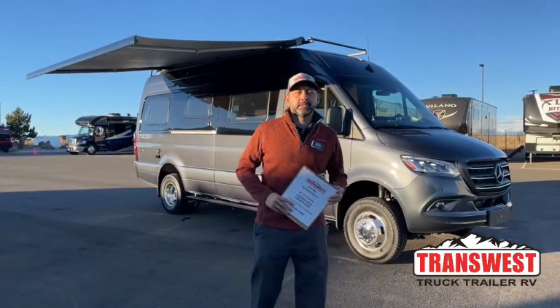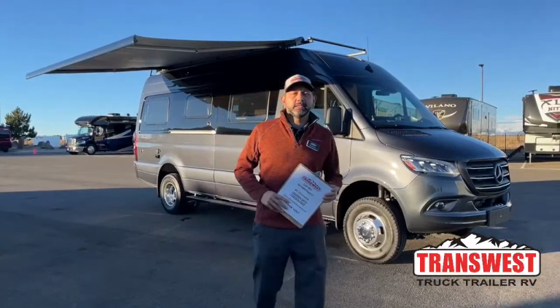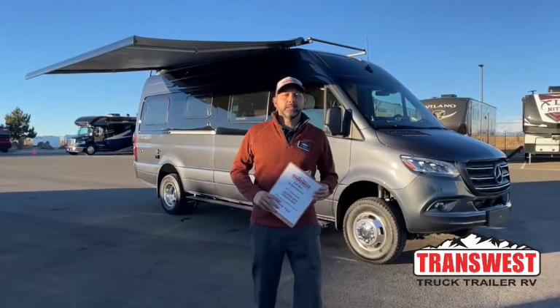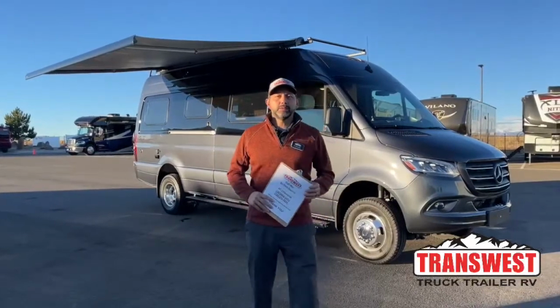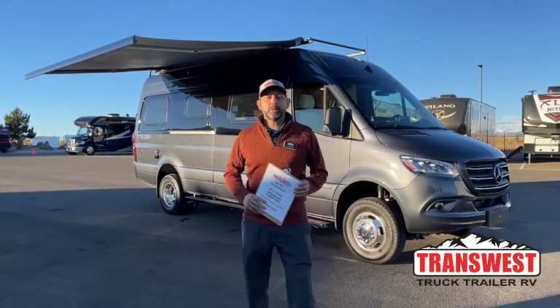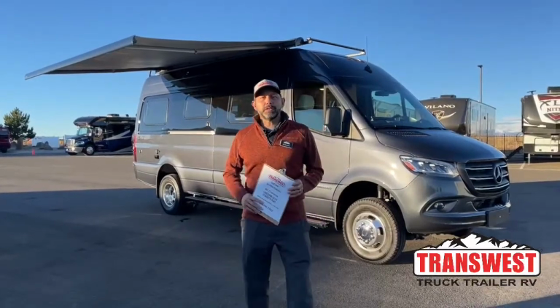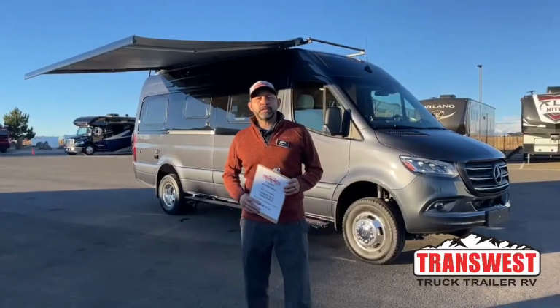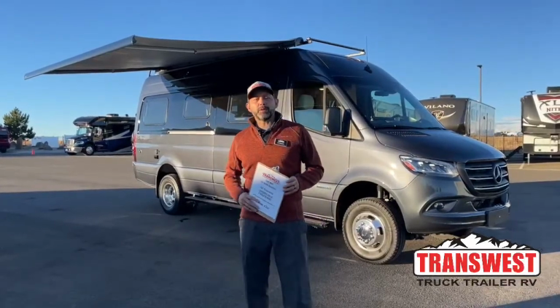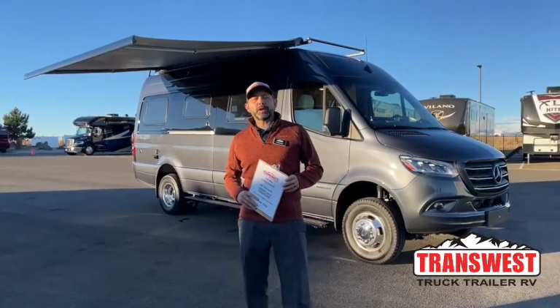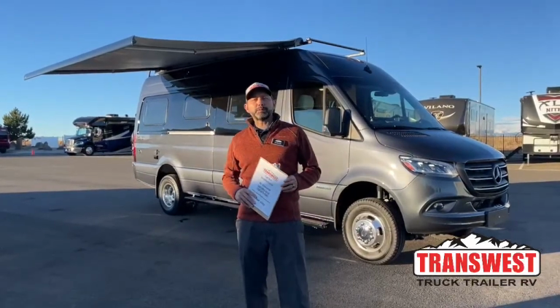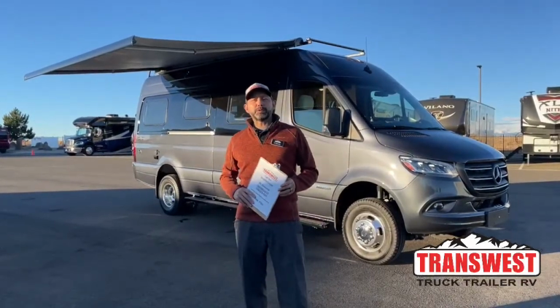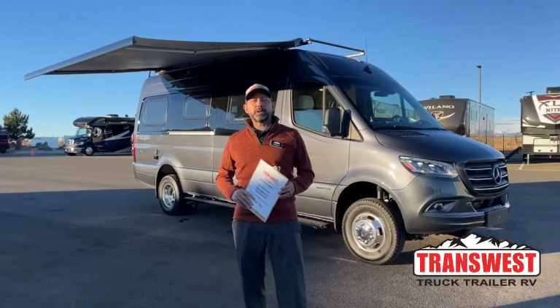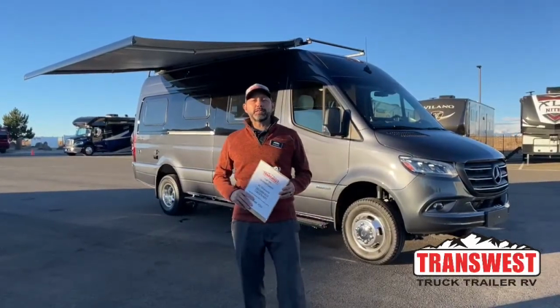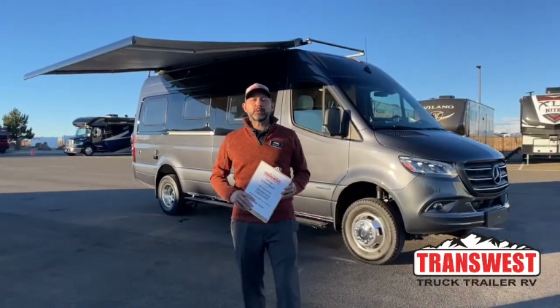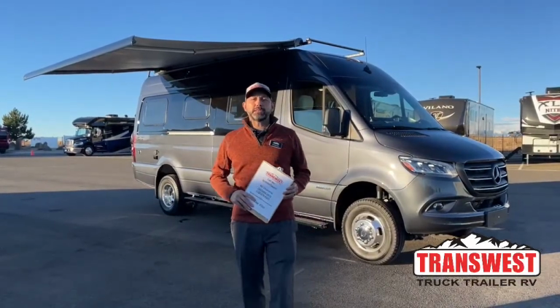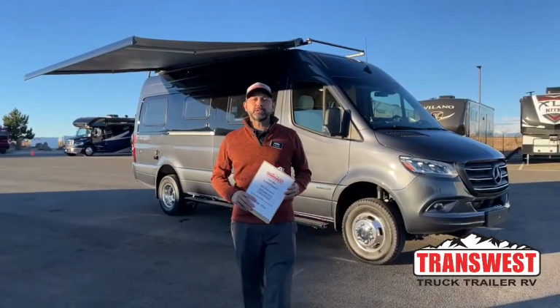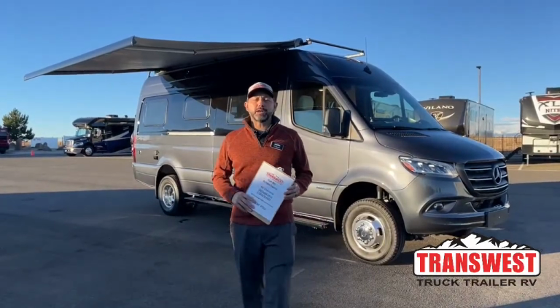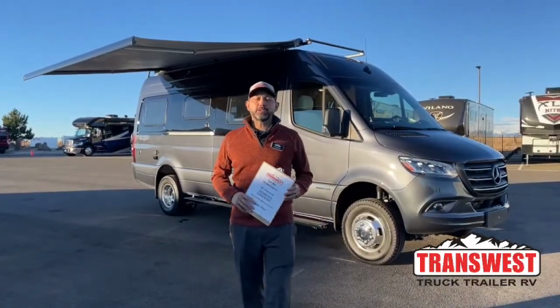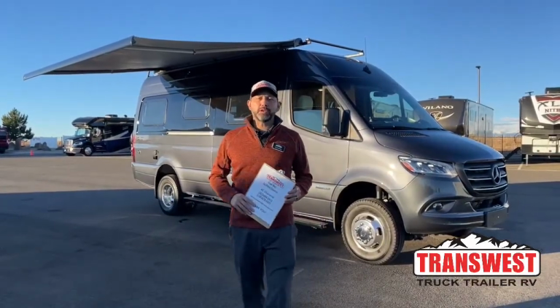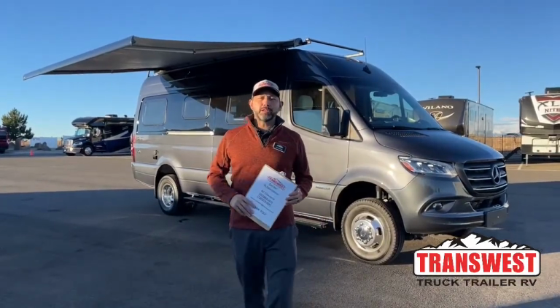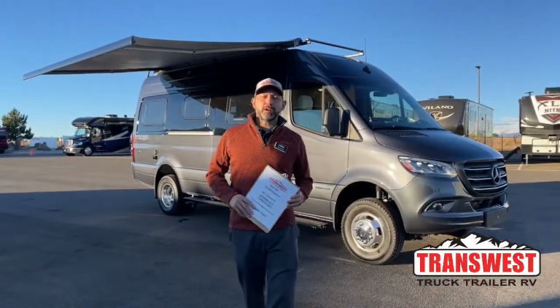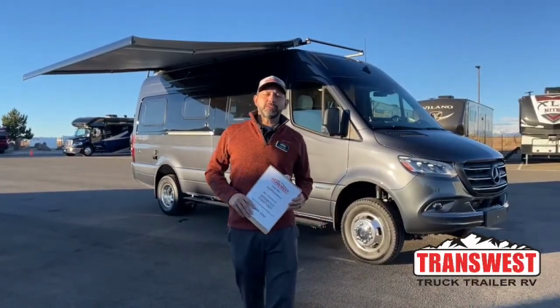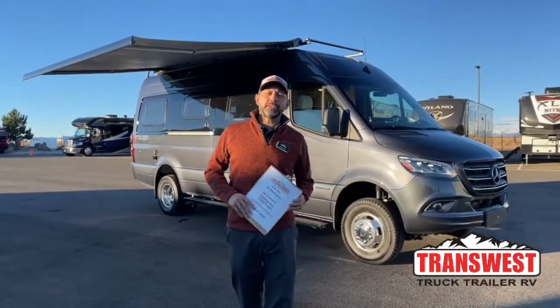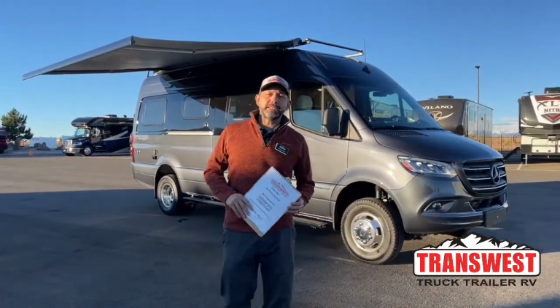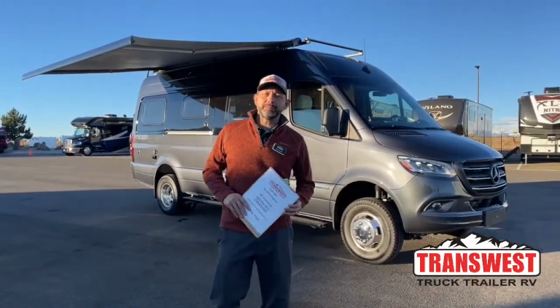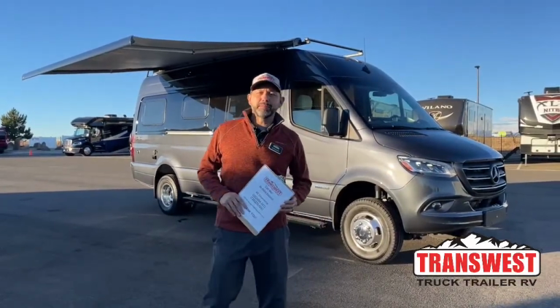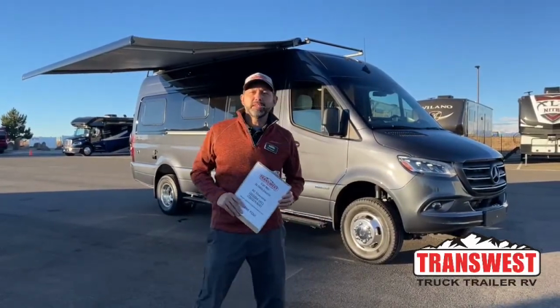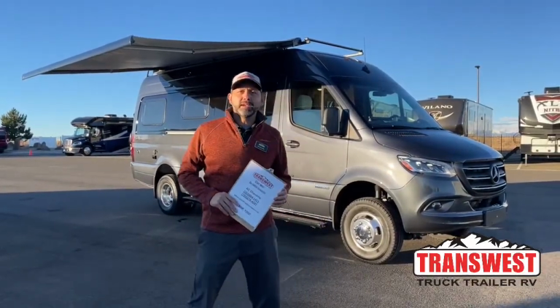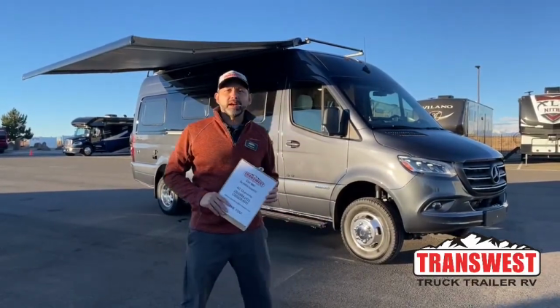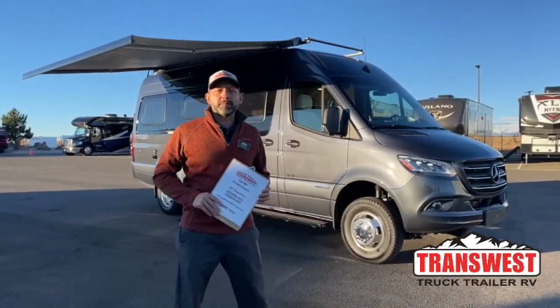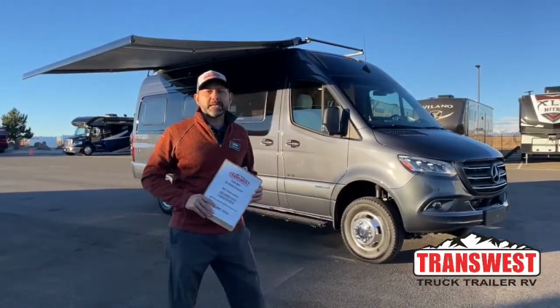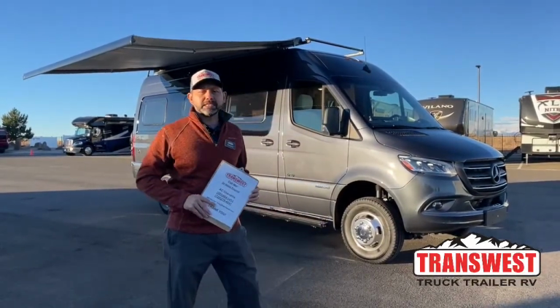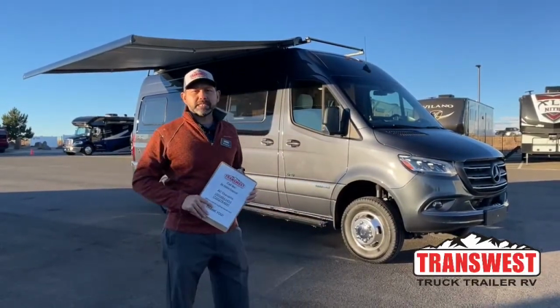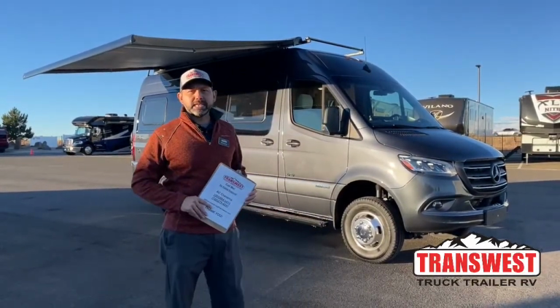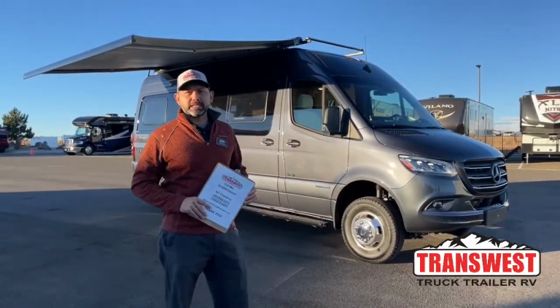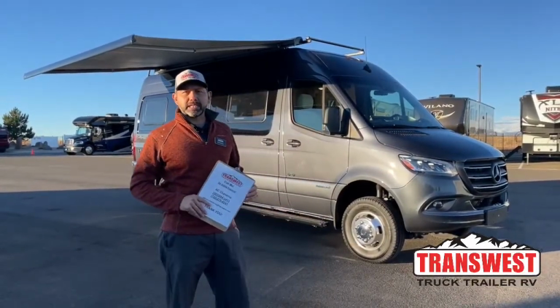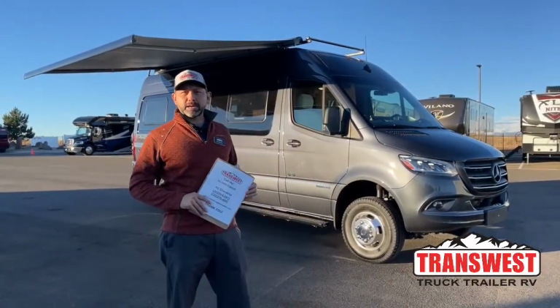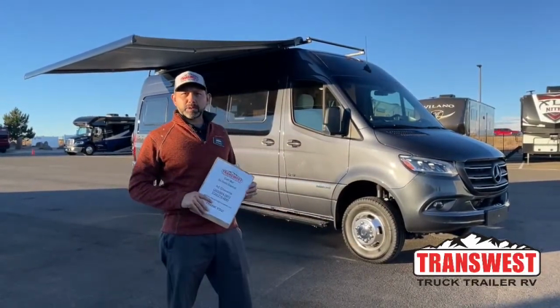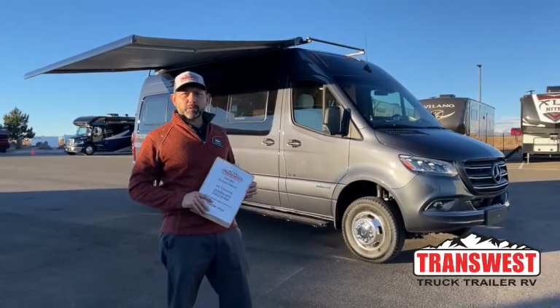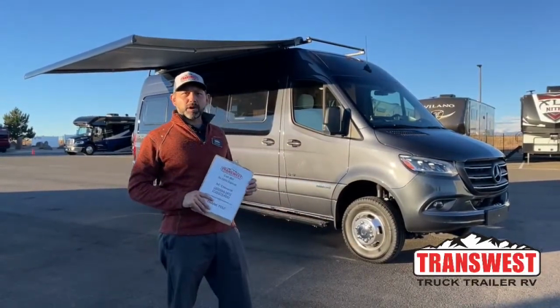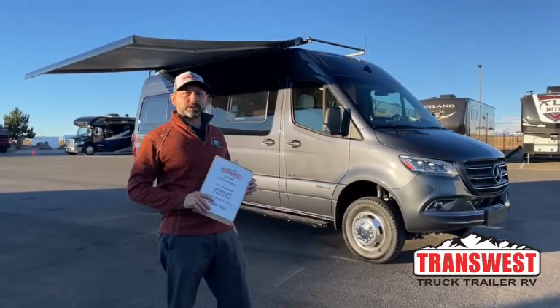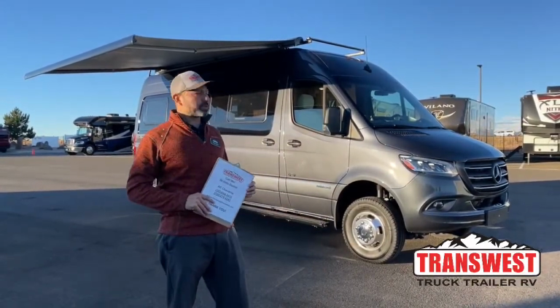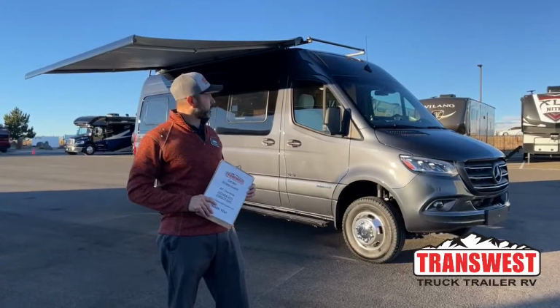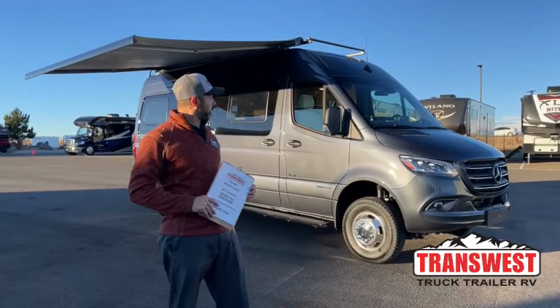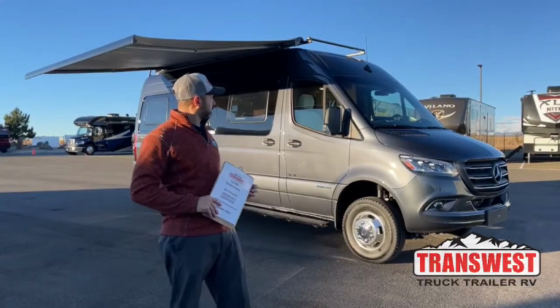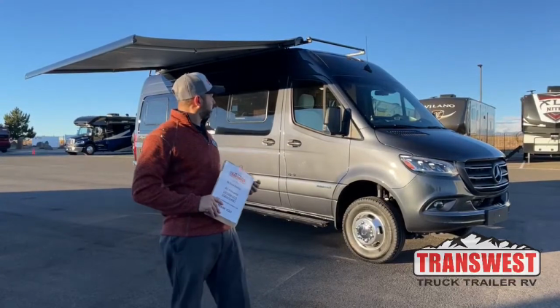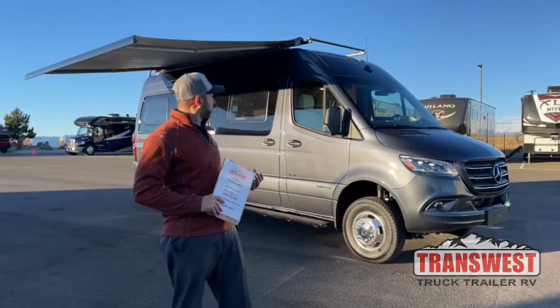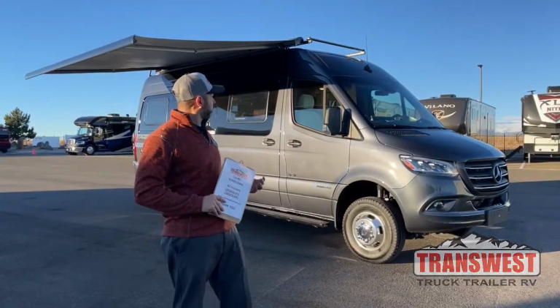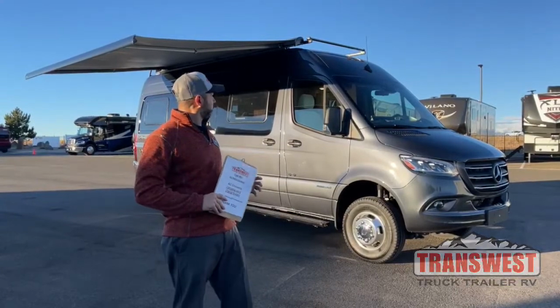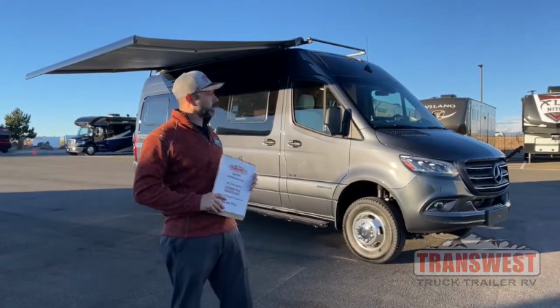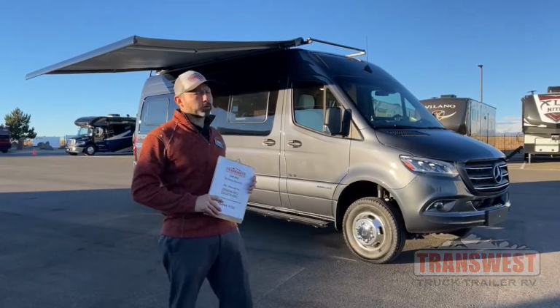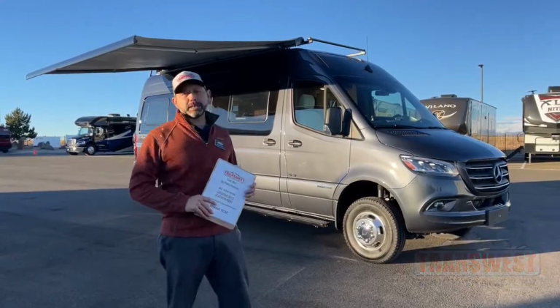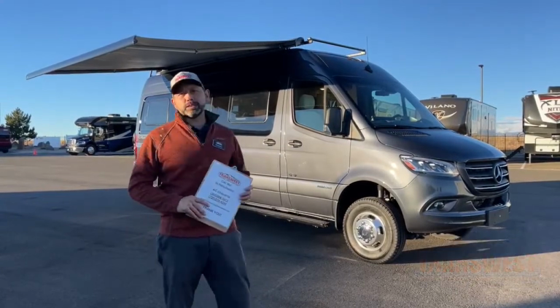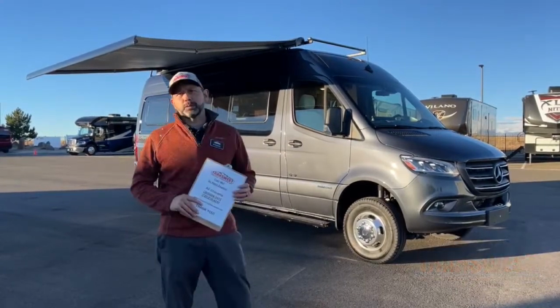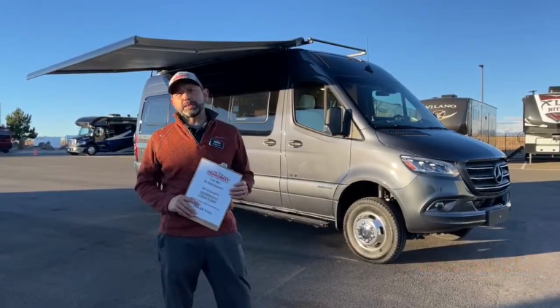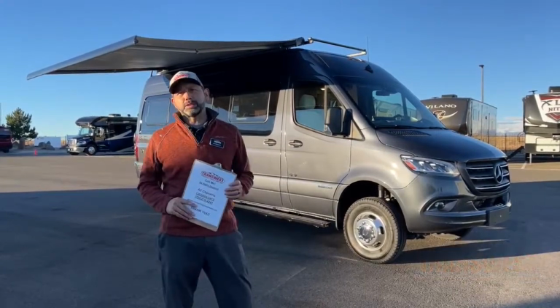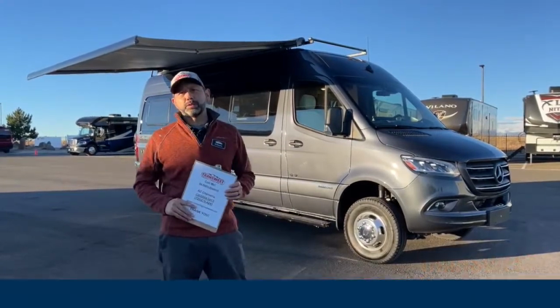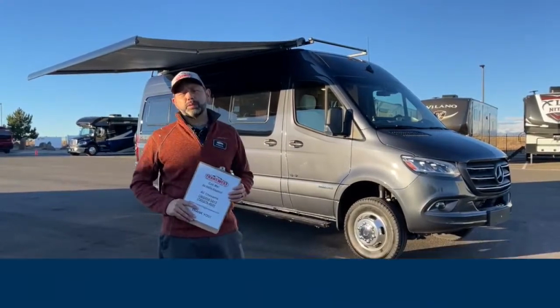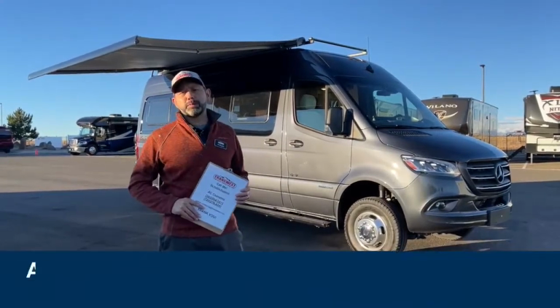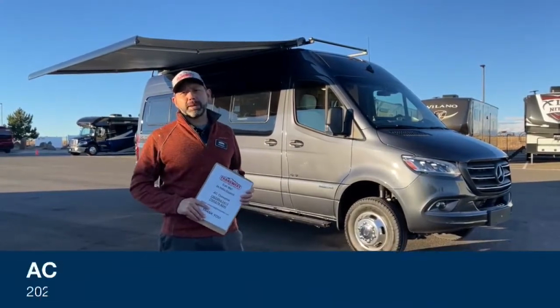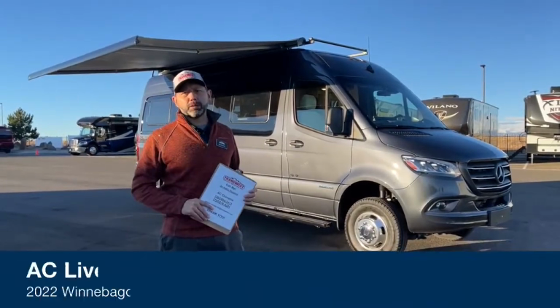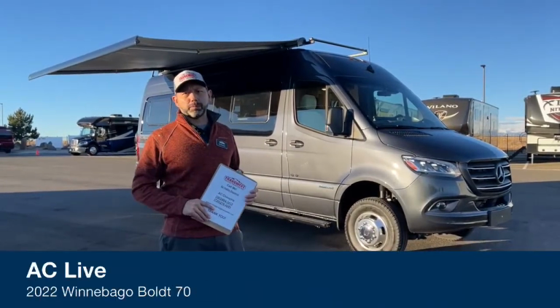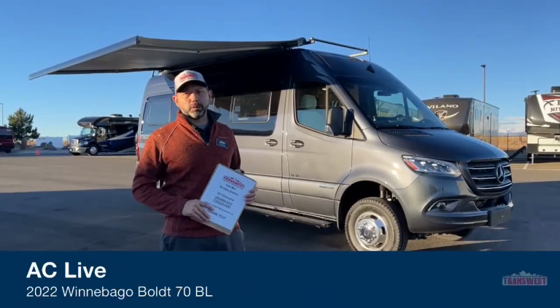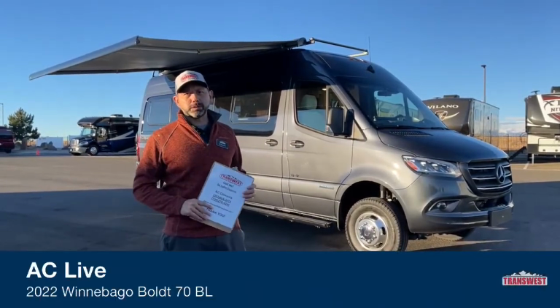Good morning and welcome to TransWest Truck Trailer RV. I'm AC and today I'm going to walk you through this beautiful 2022 Winnebago Bolt.